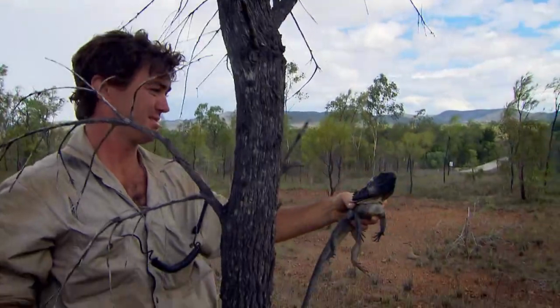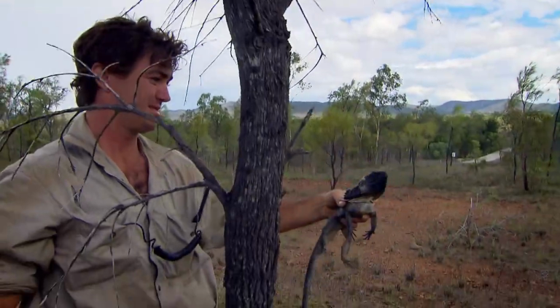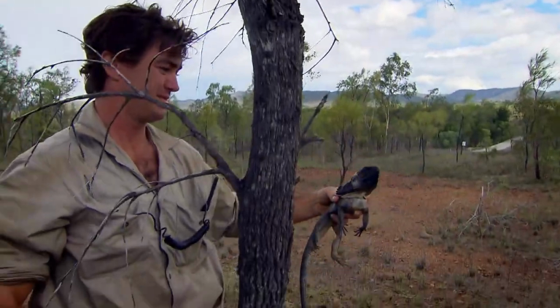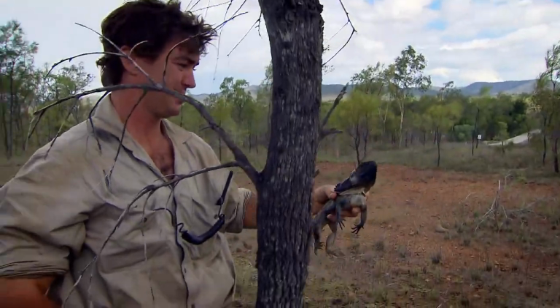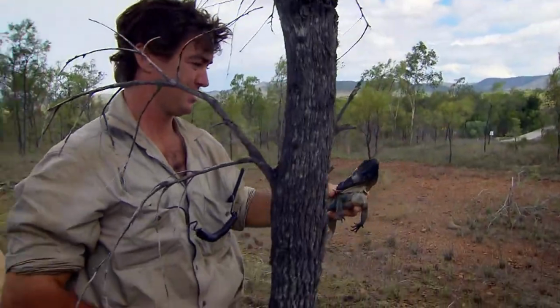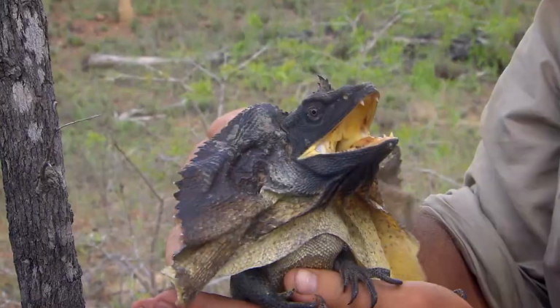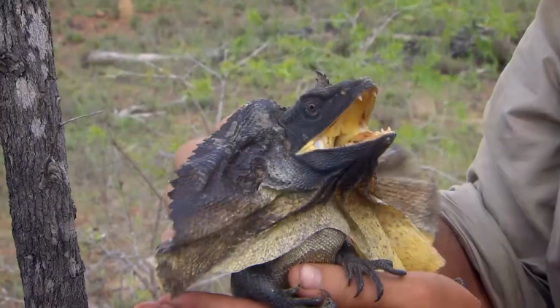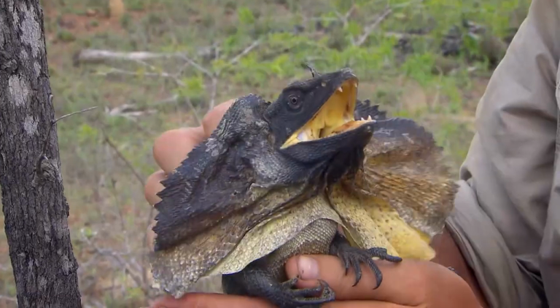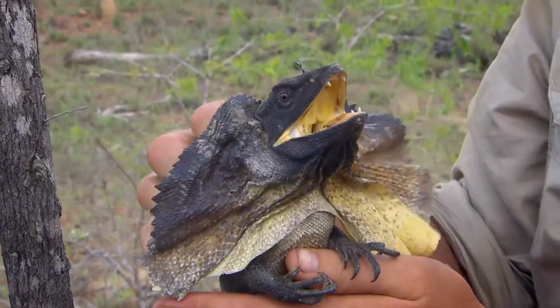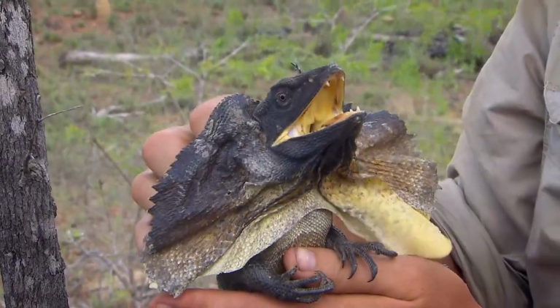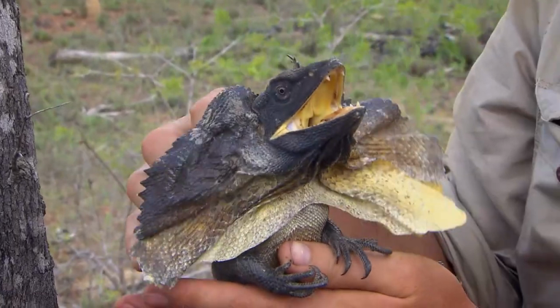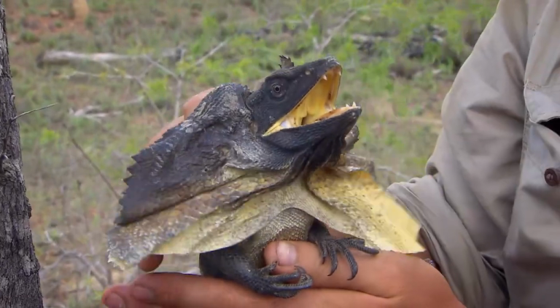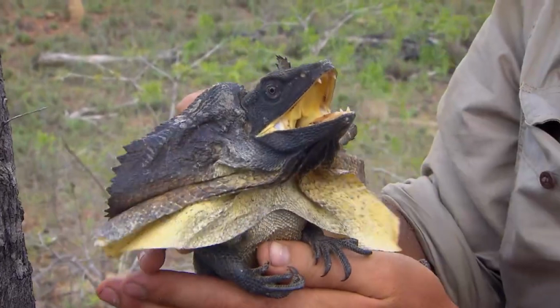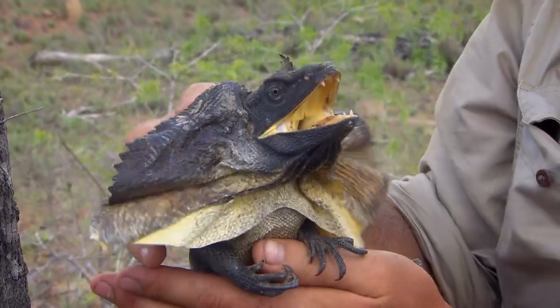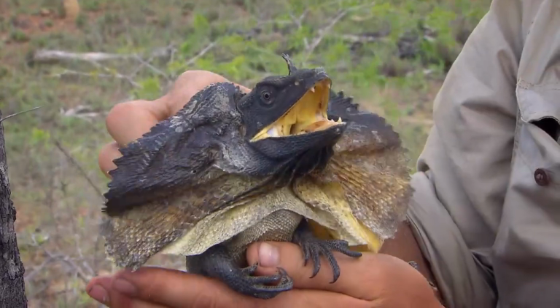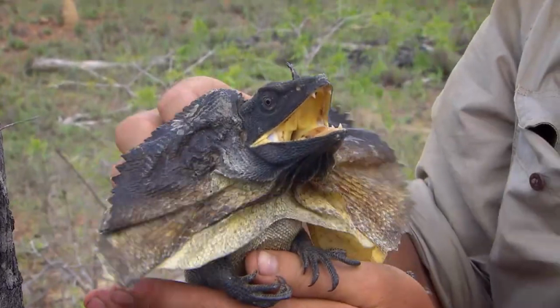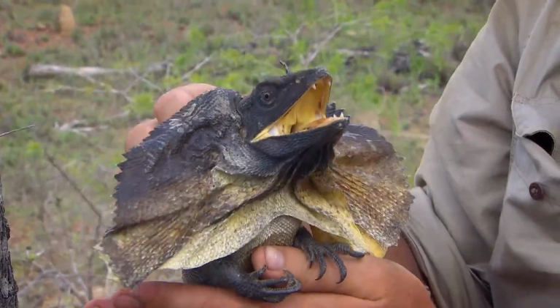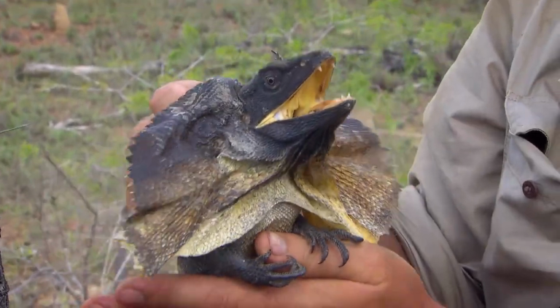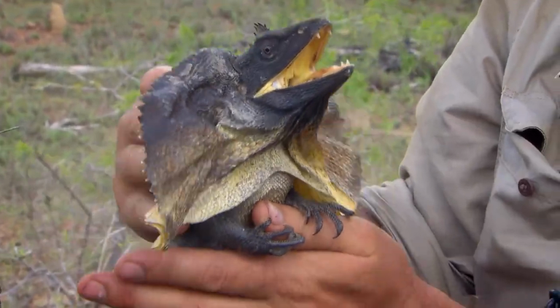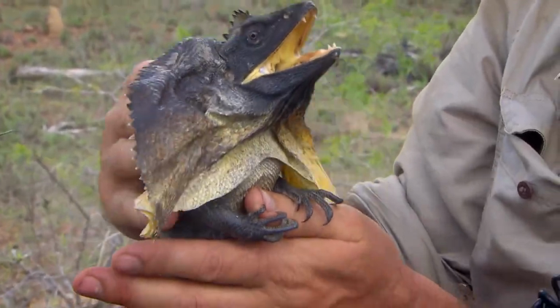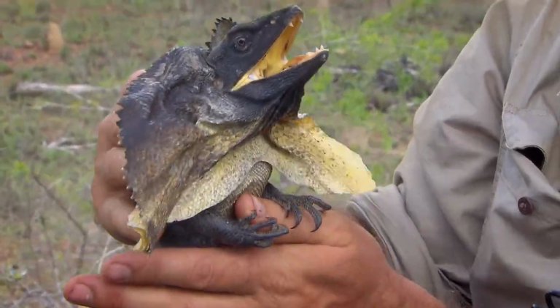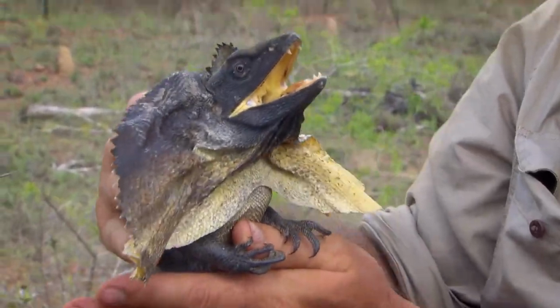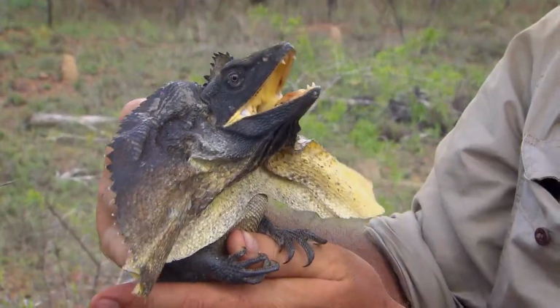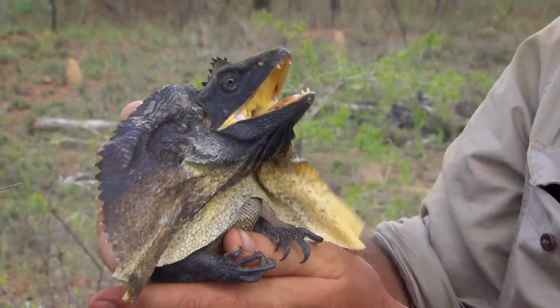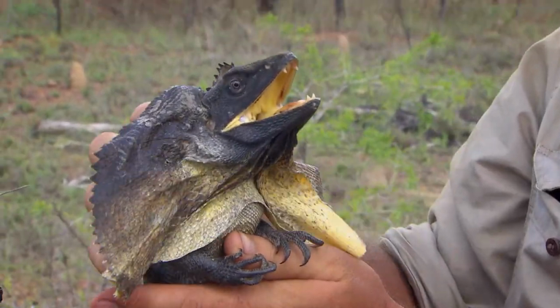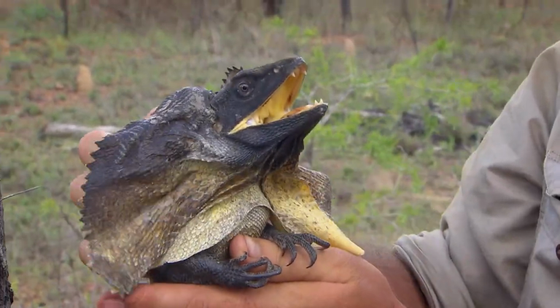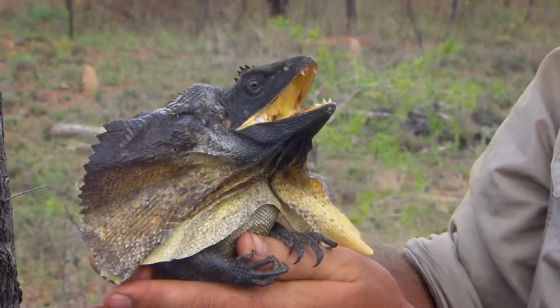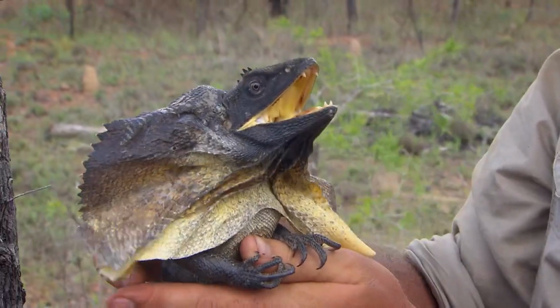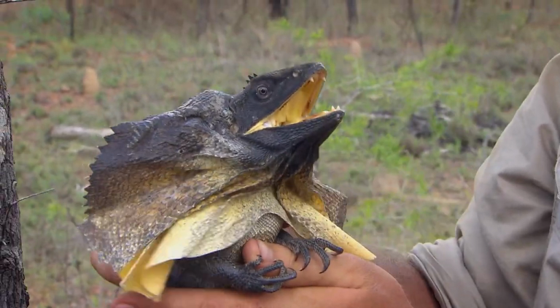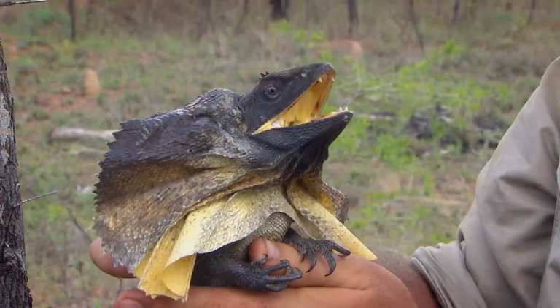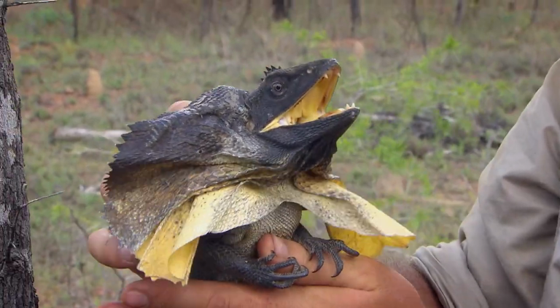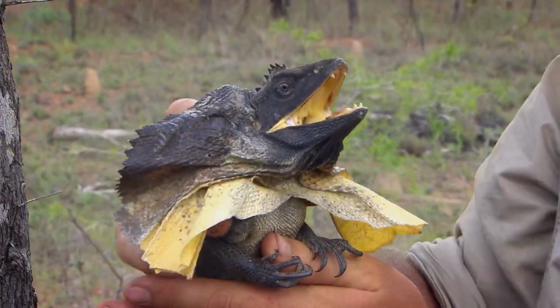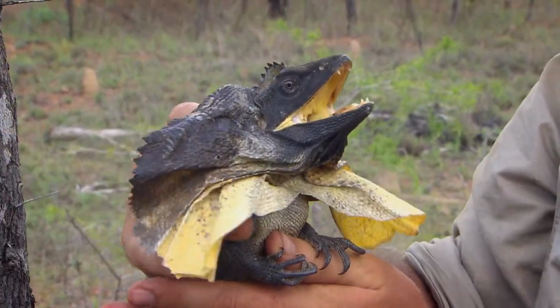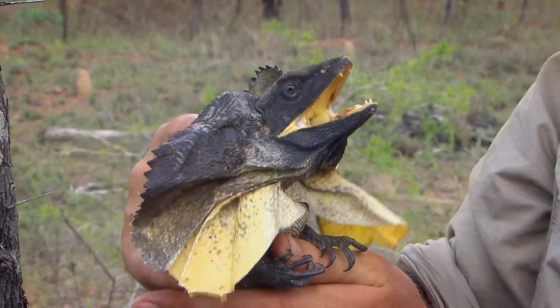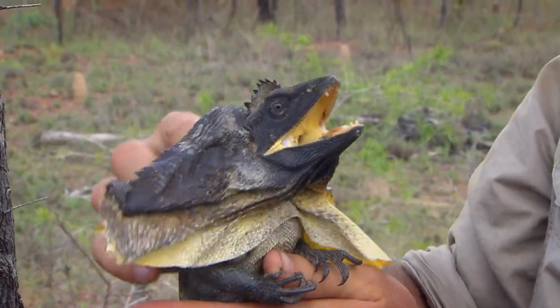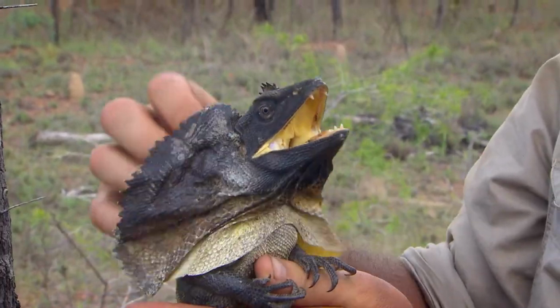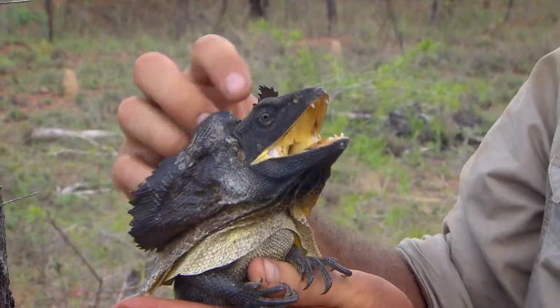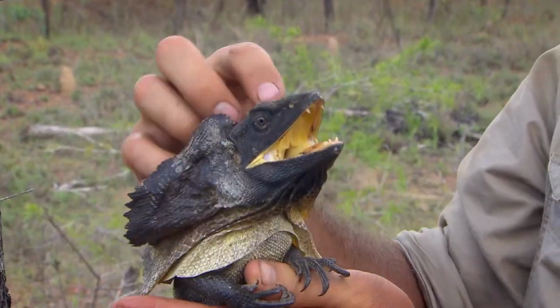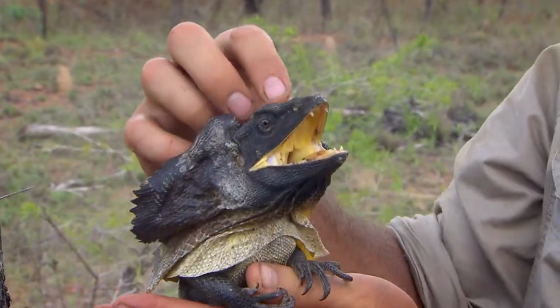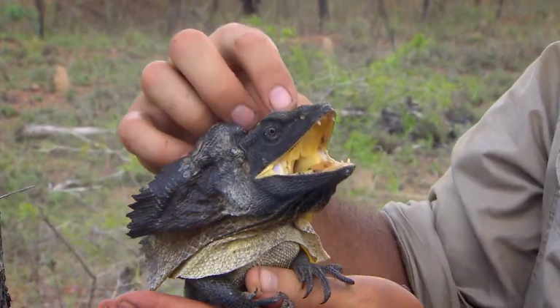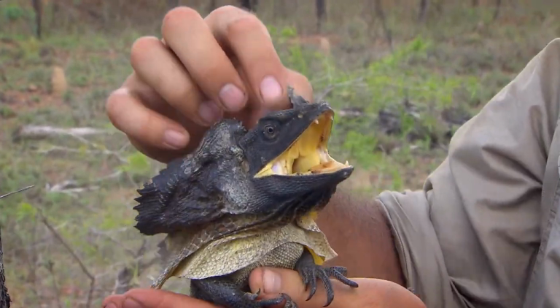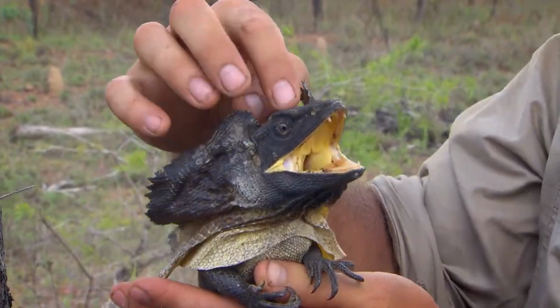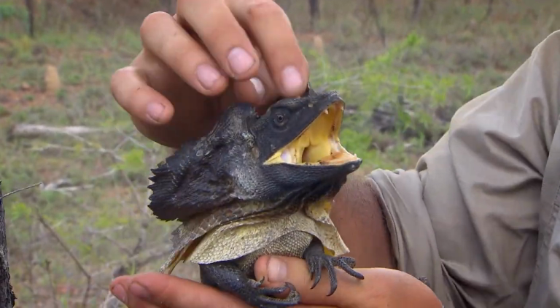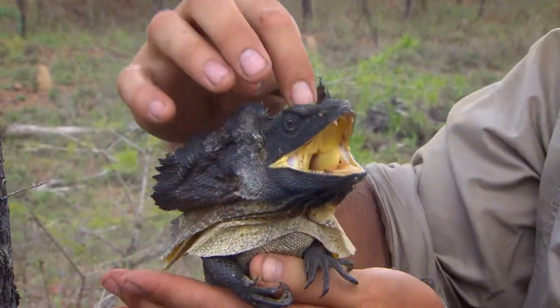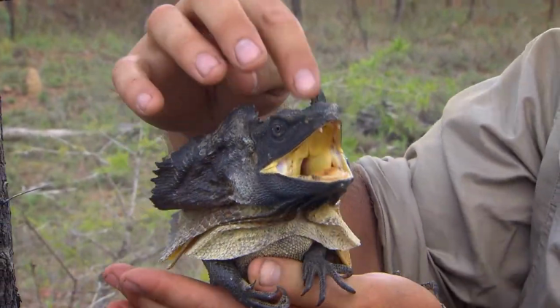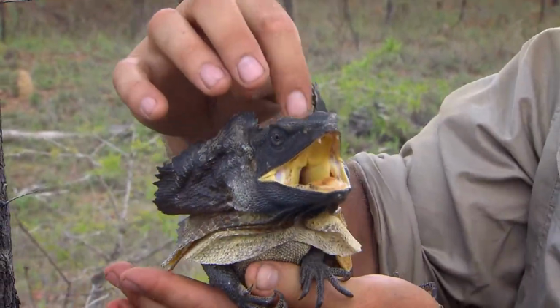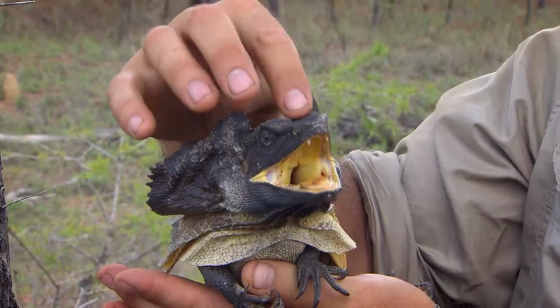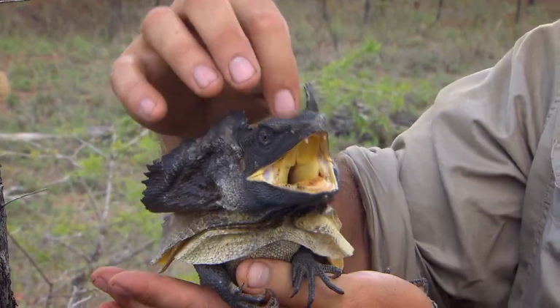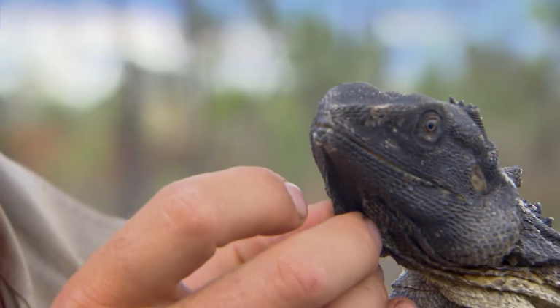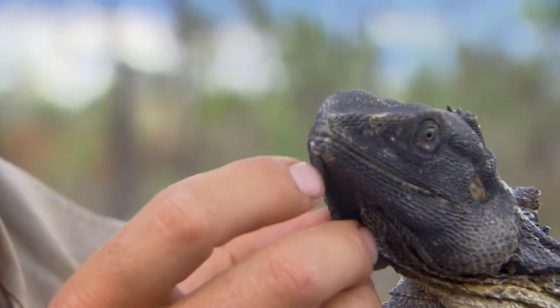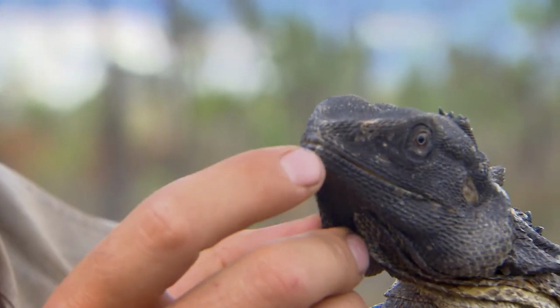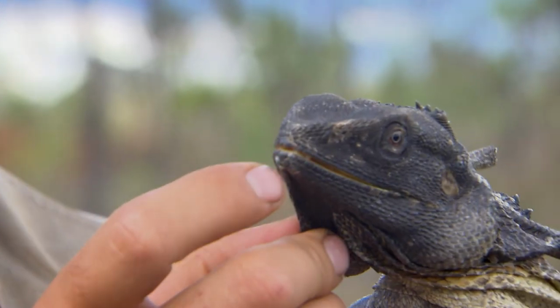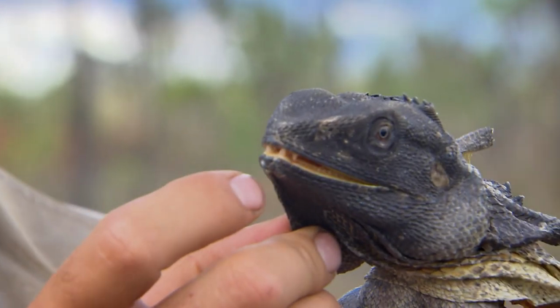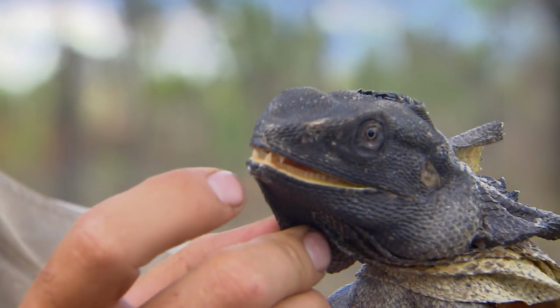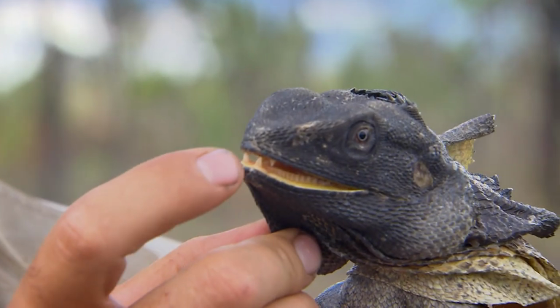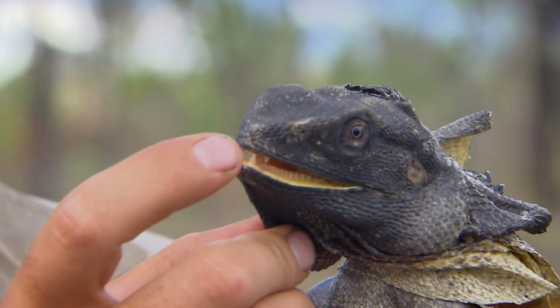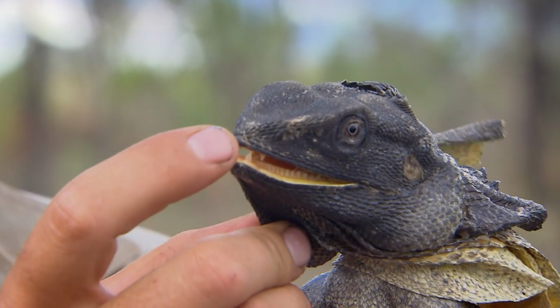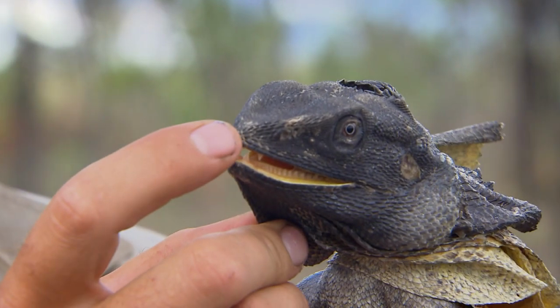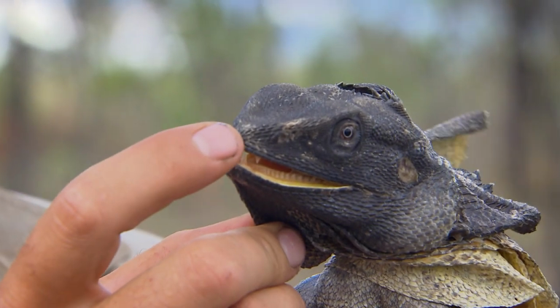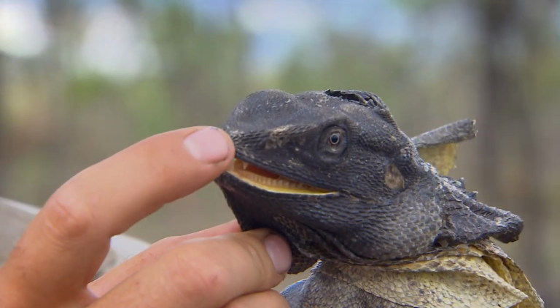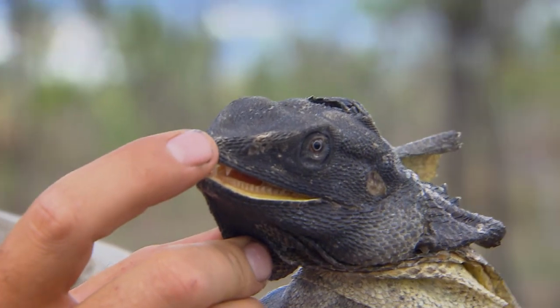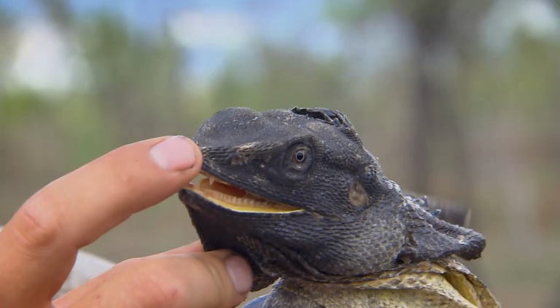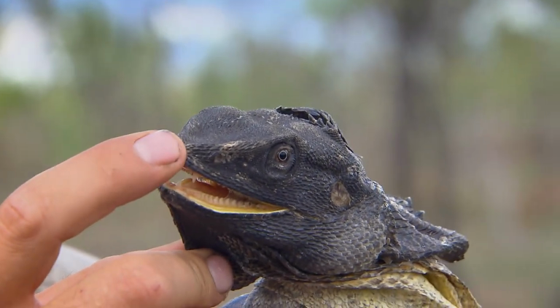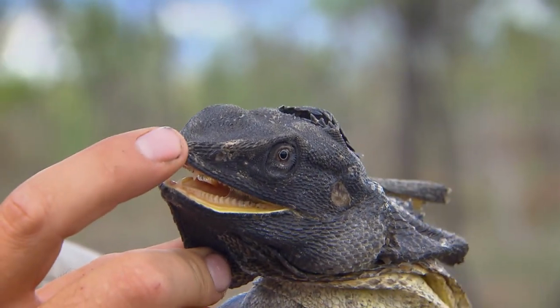This is a little frill neck lizard. This frill is a defence mechanism. It can give you a good bite.